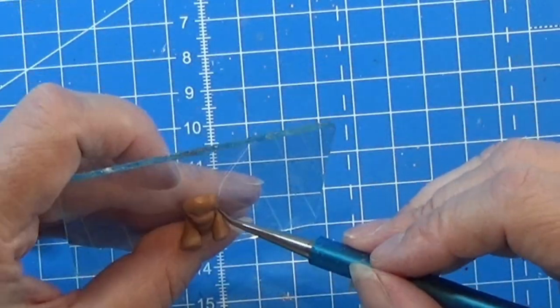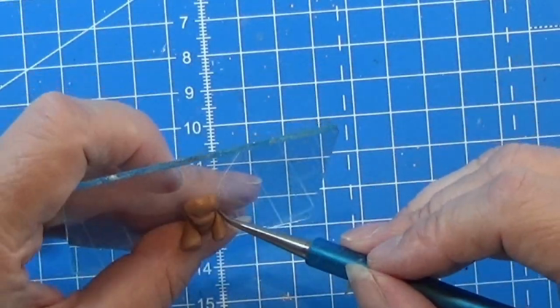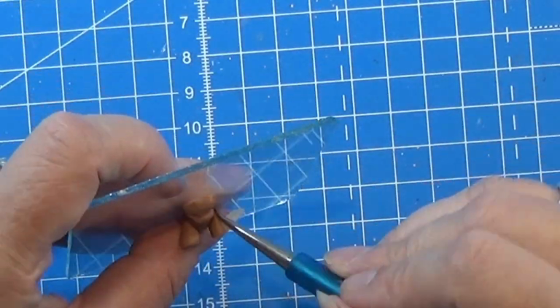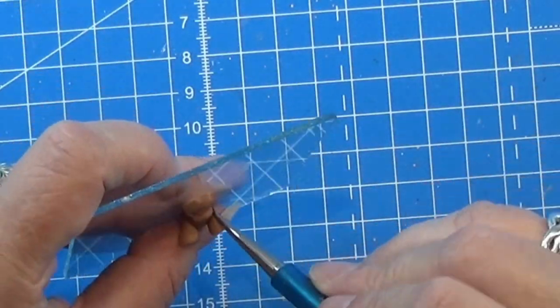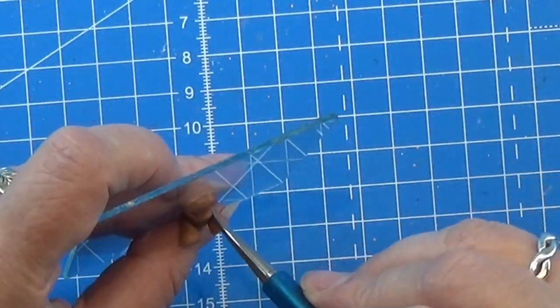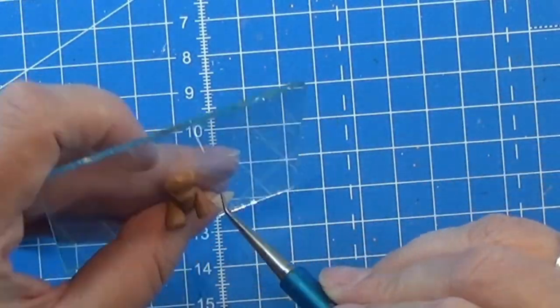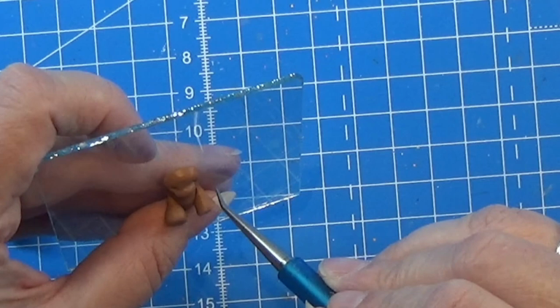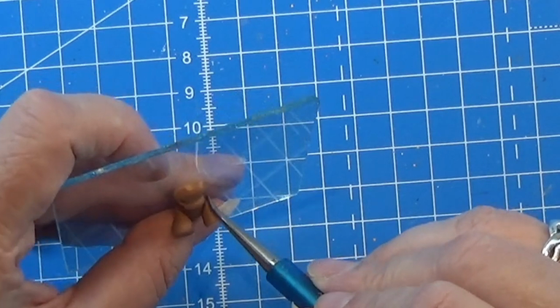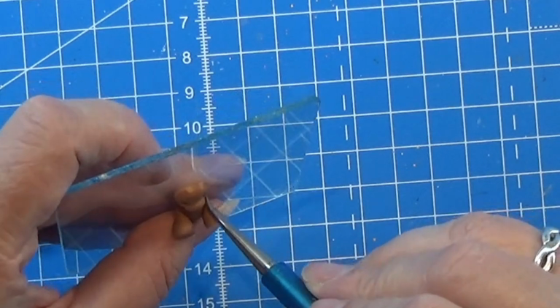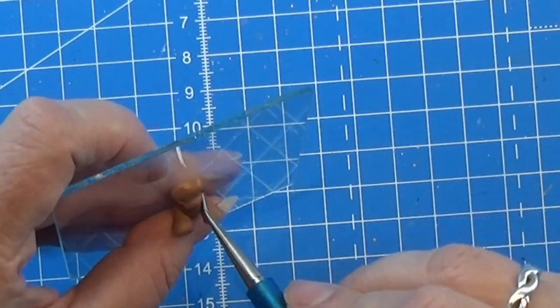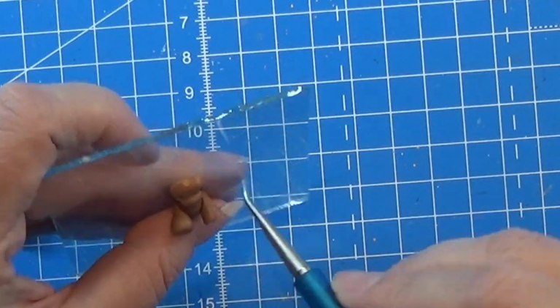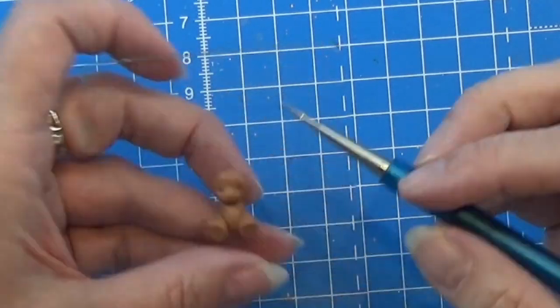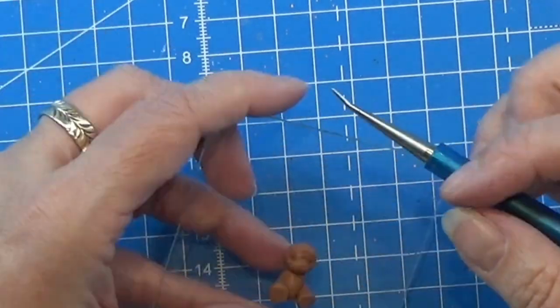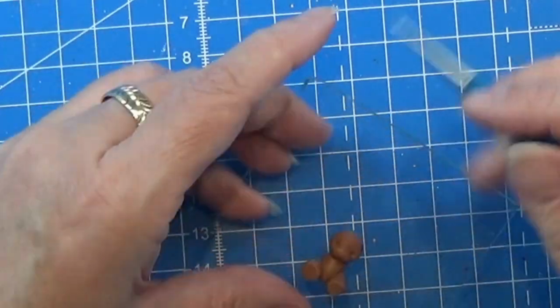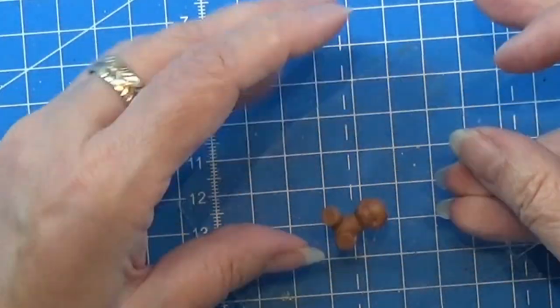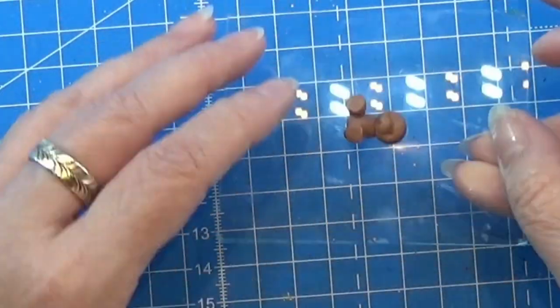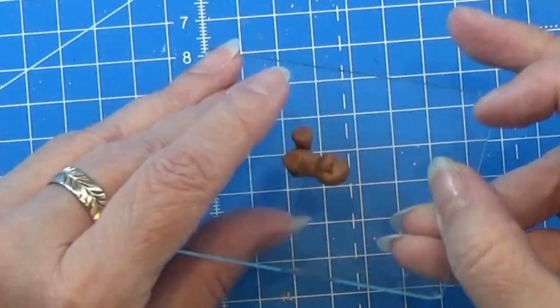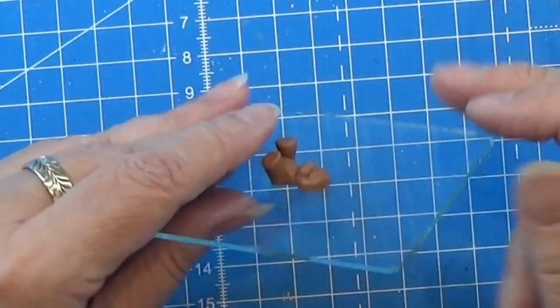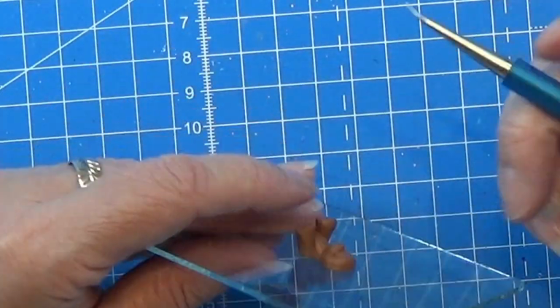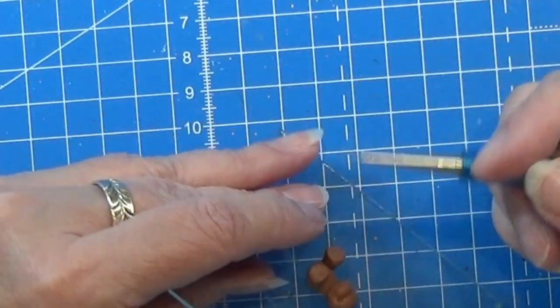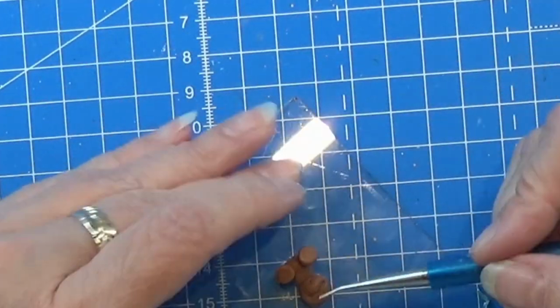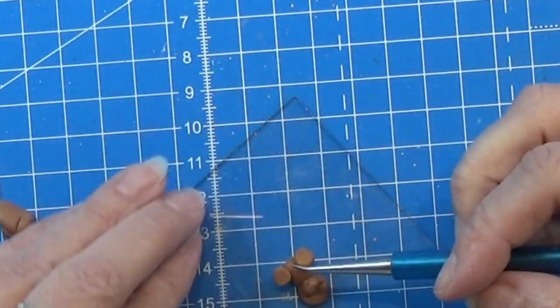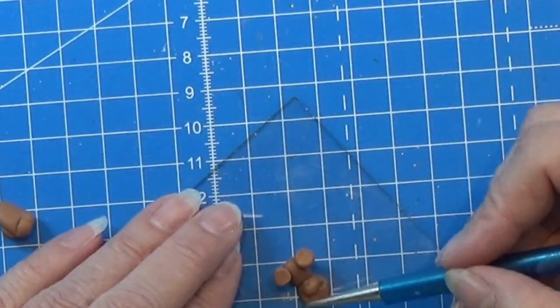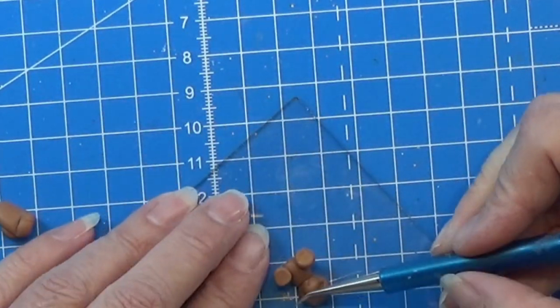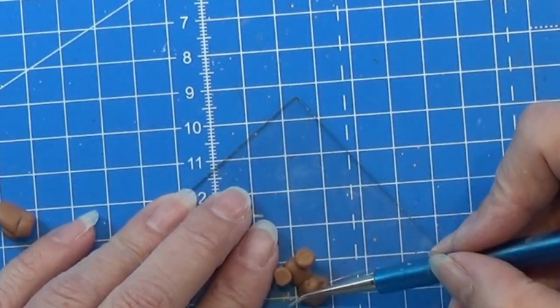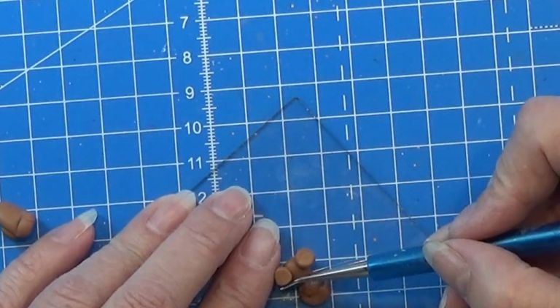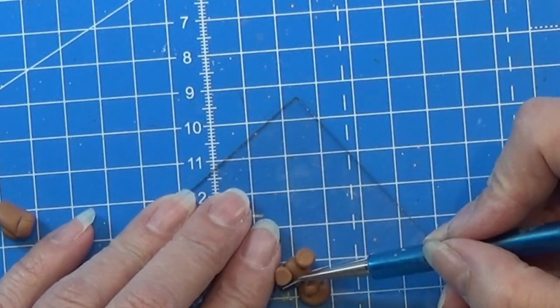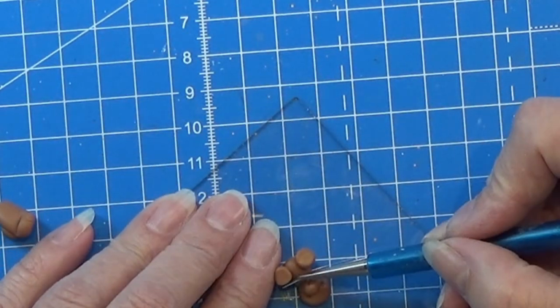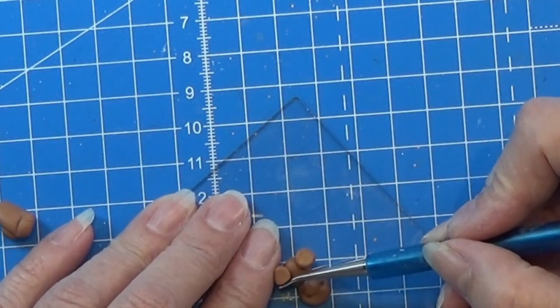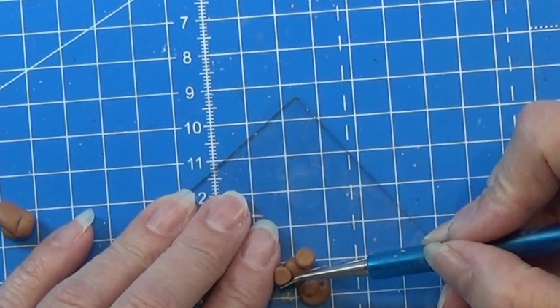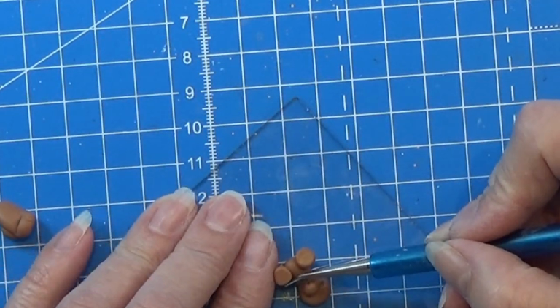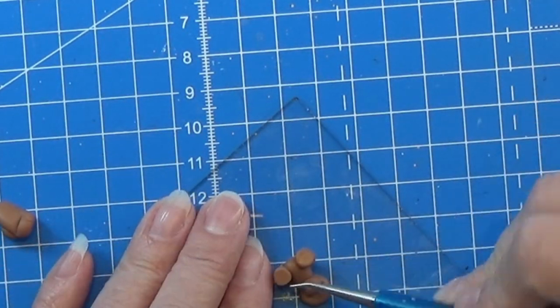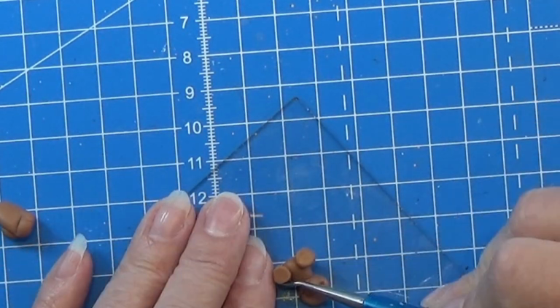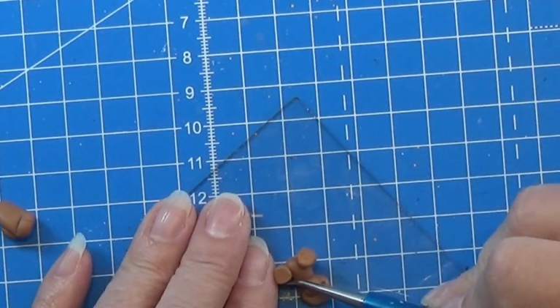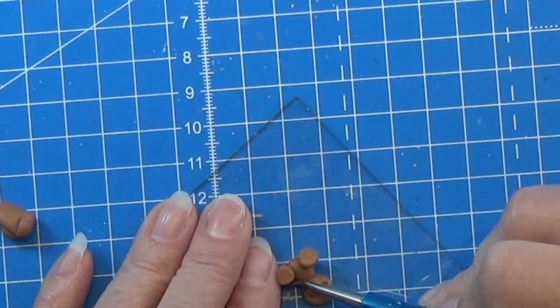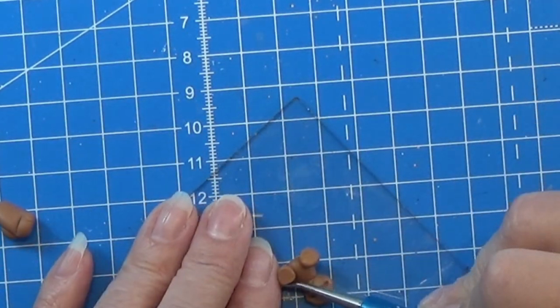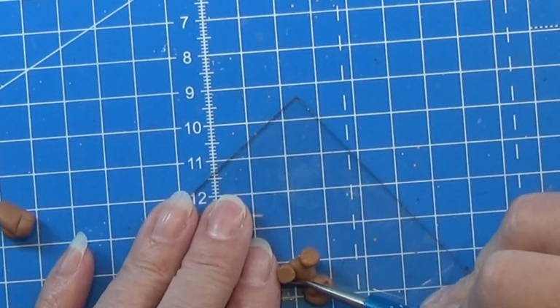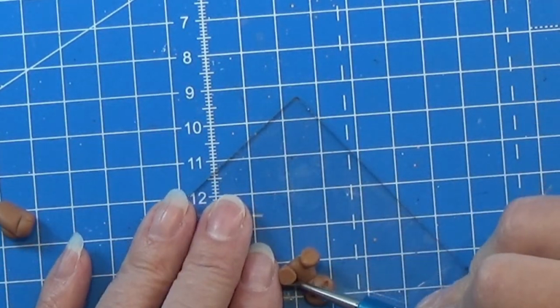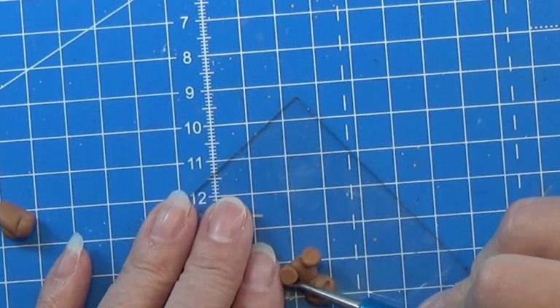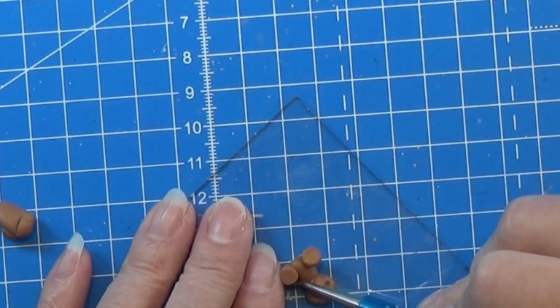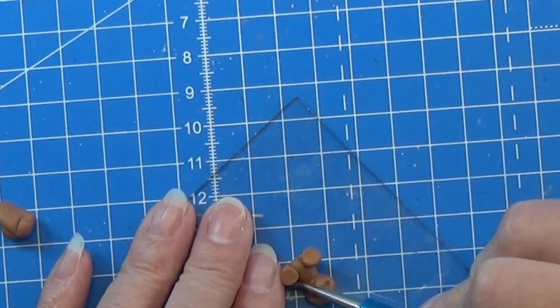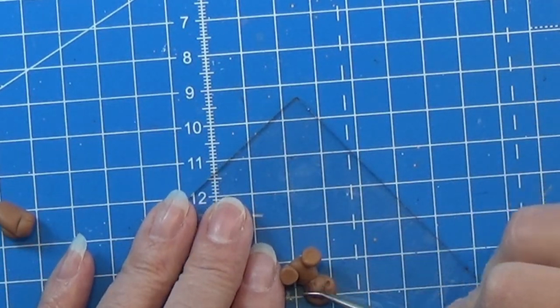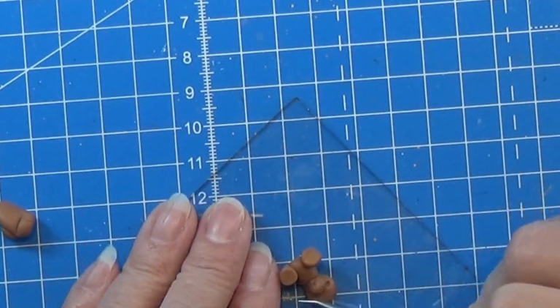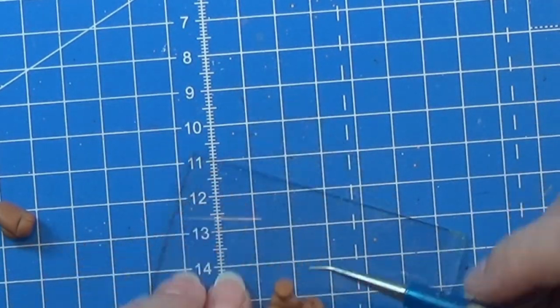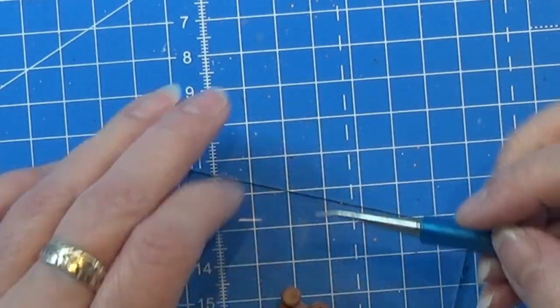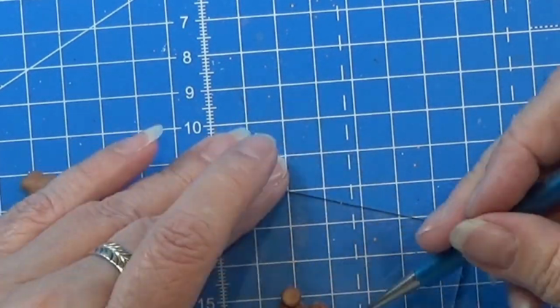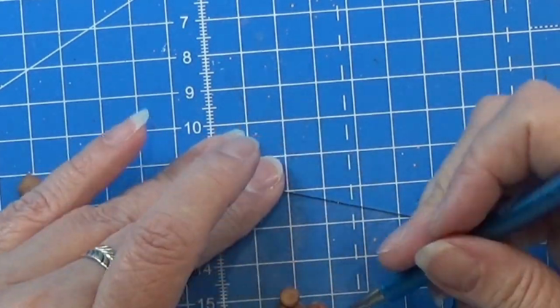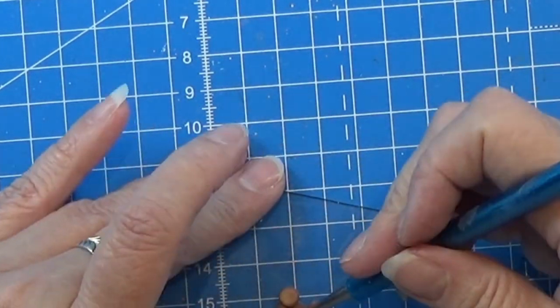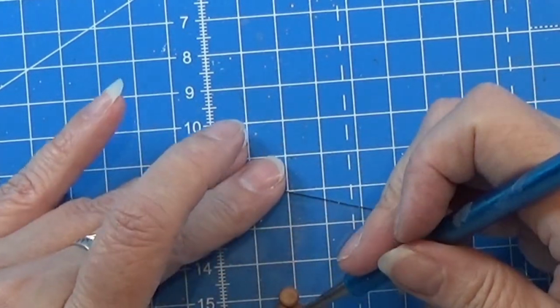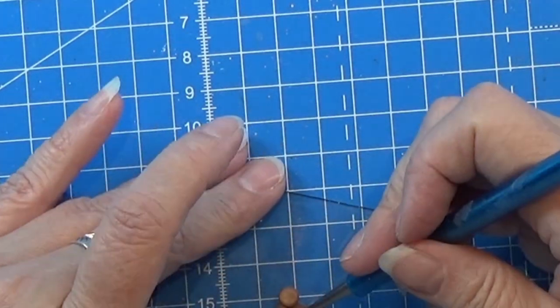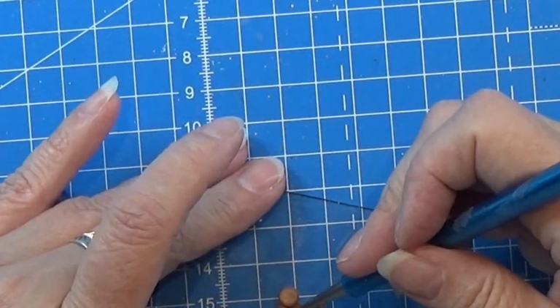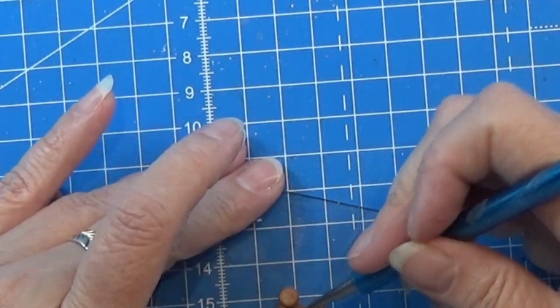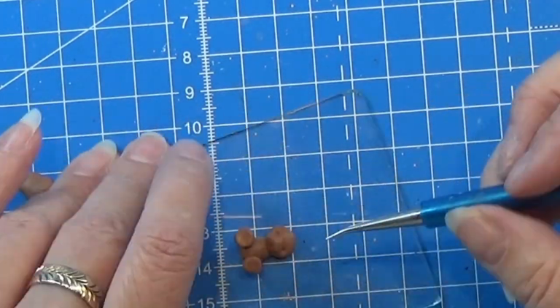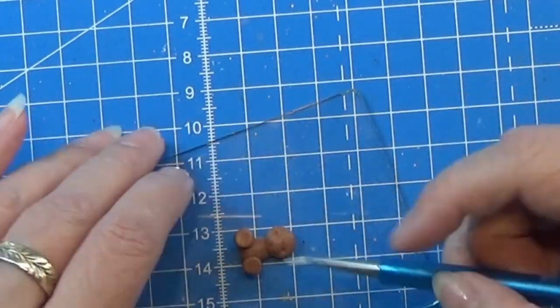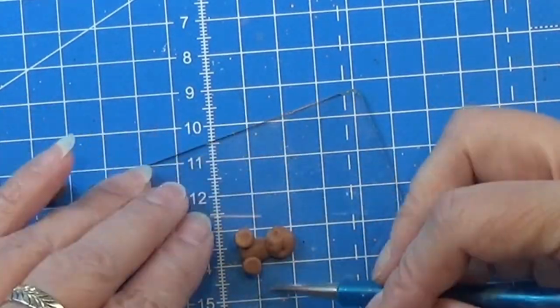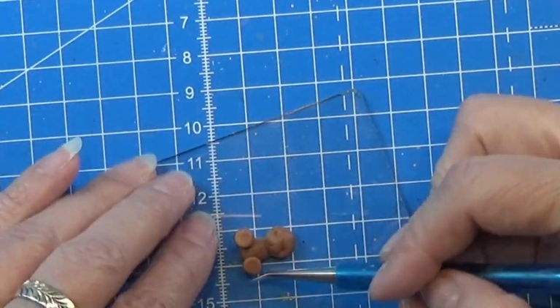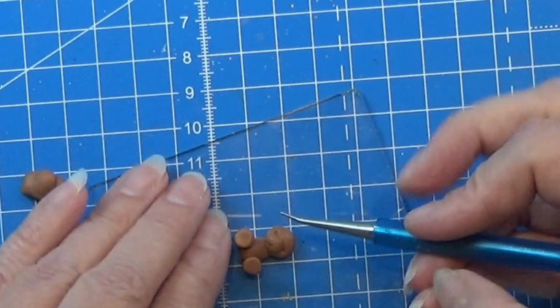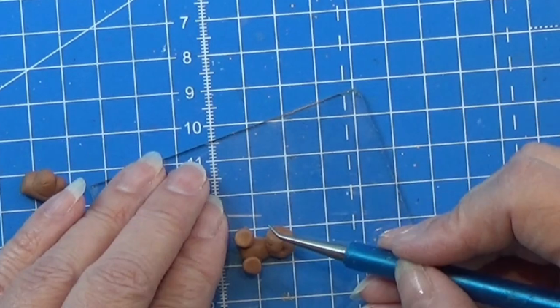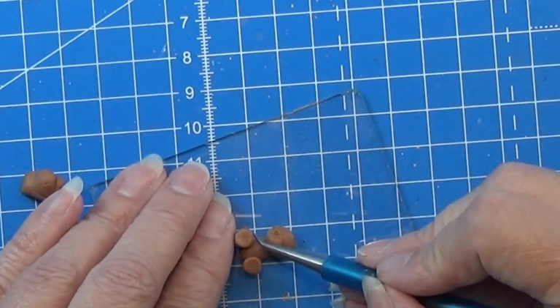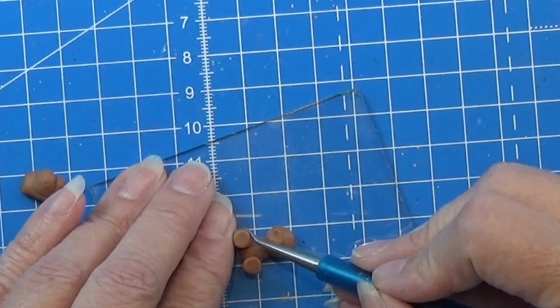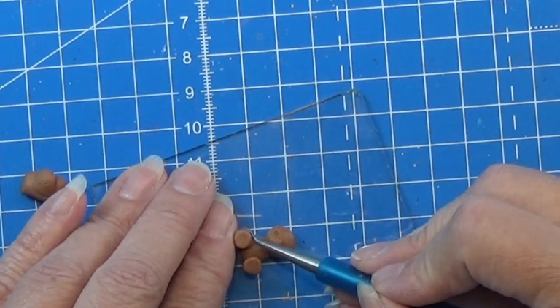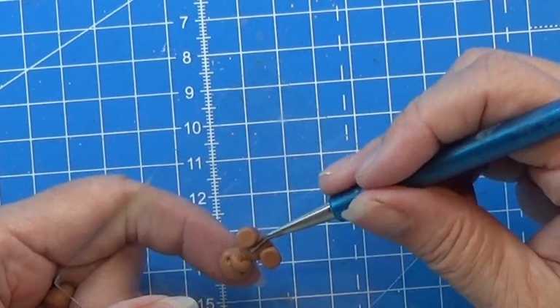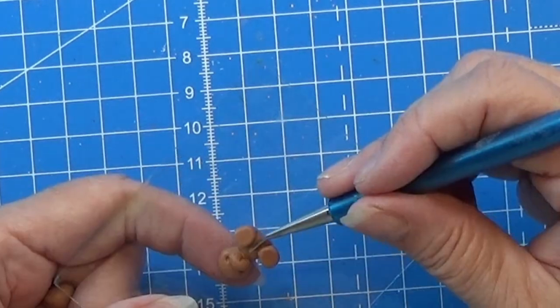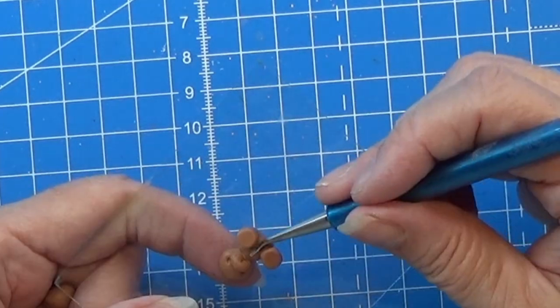I keep working on this until I'm happy with the result, and then it is time for baking.